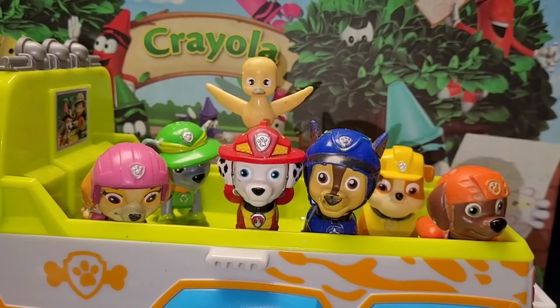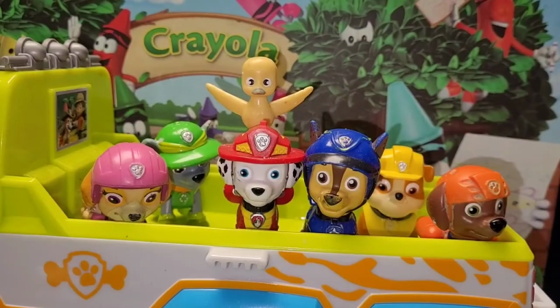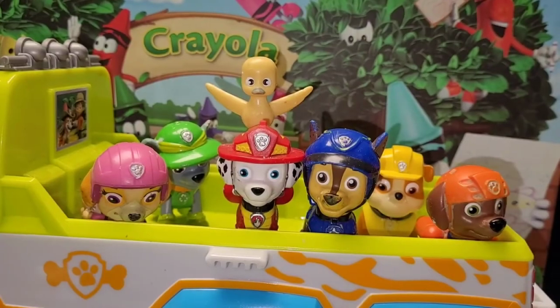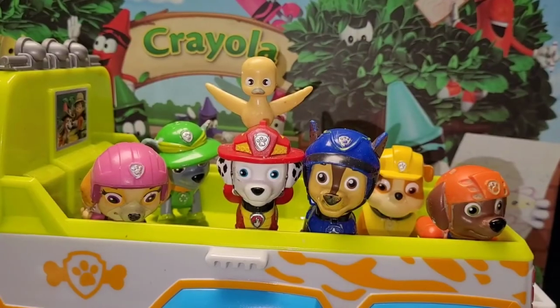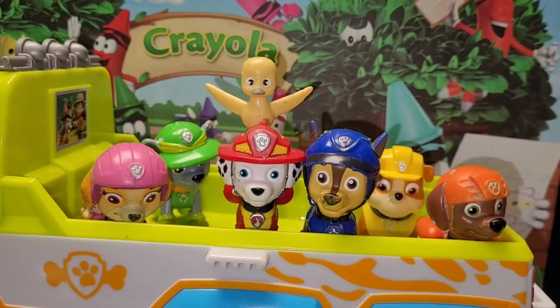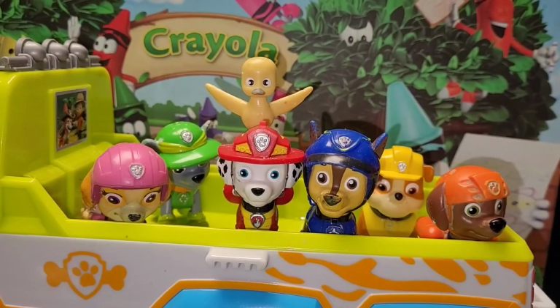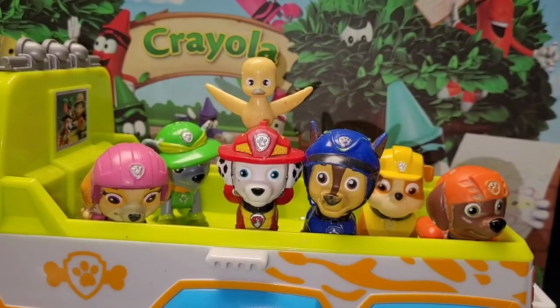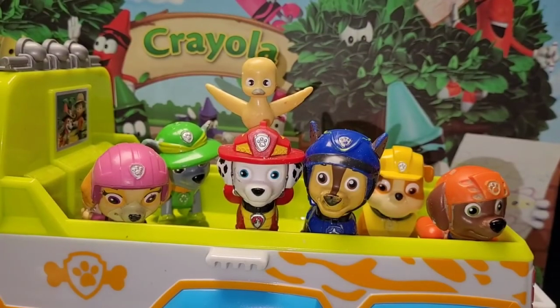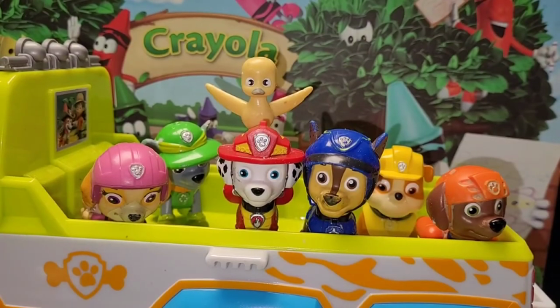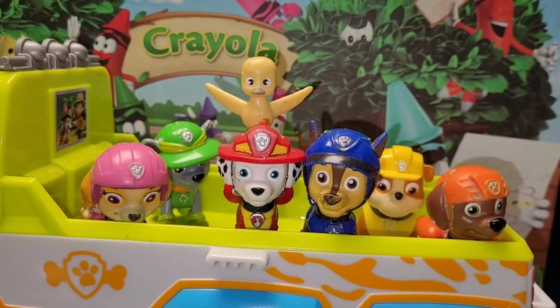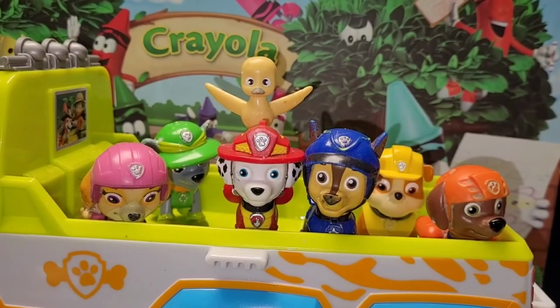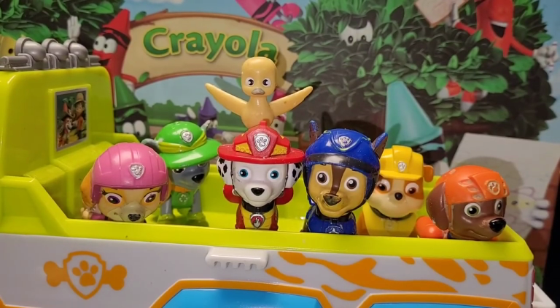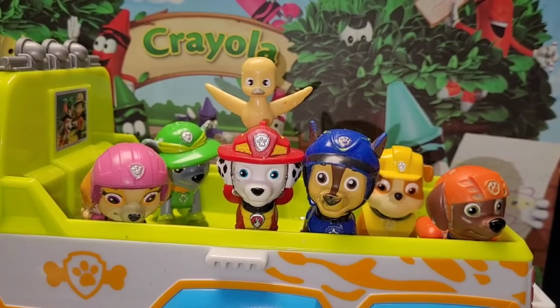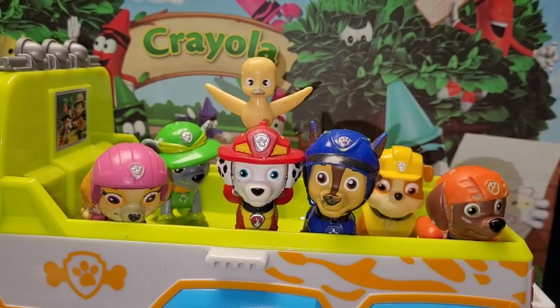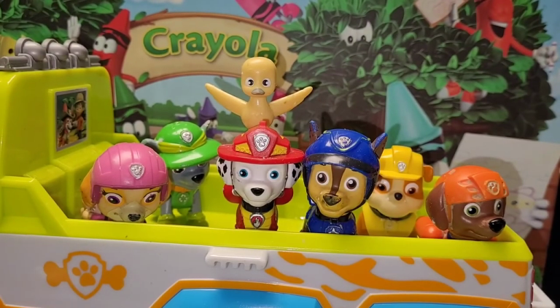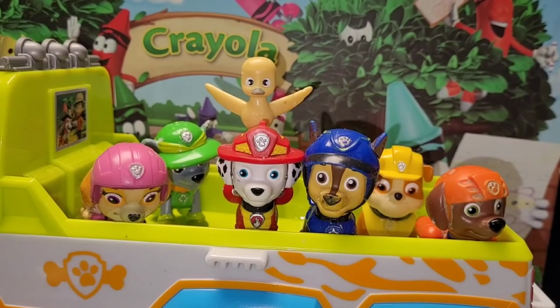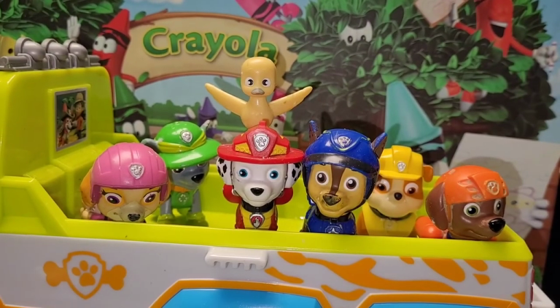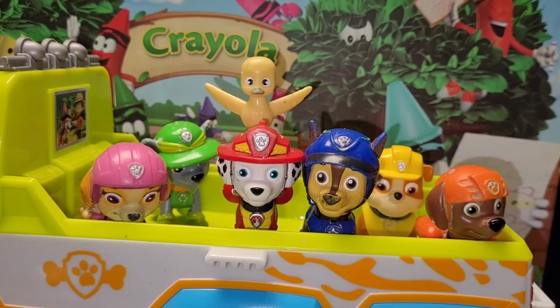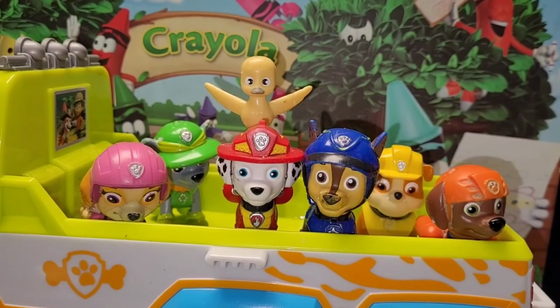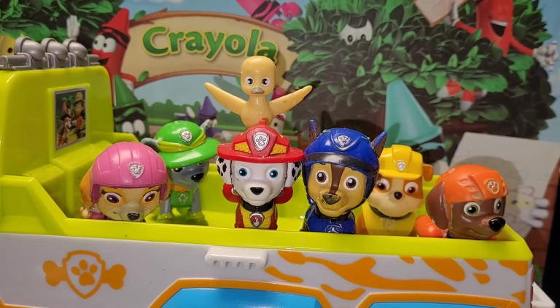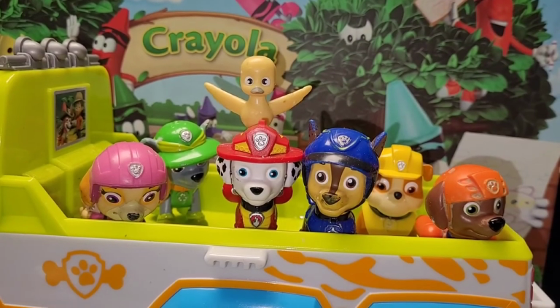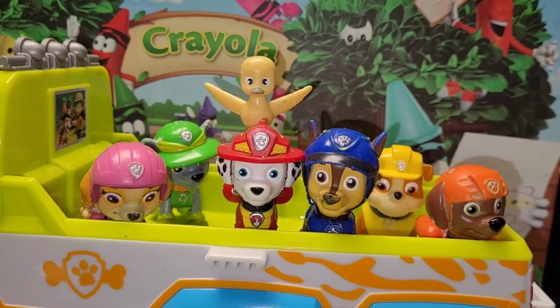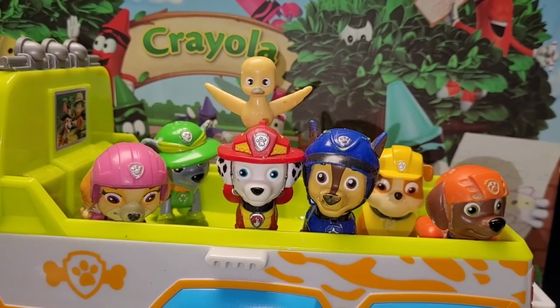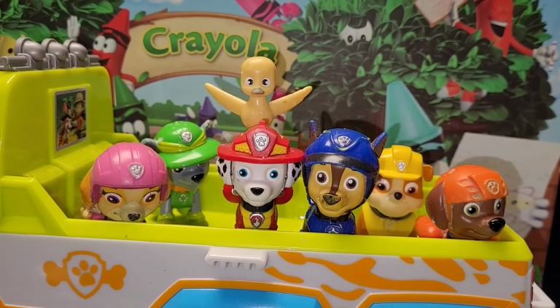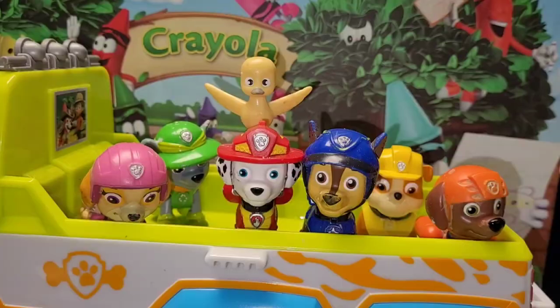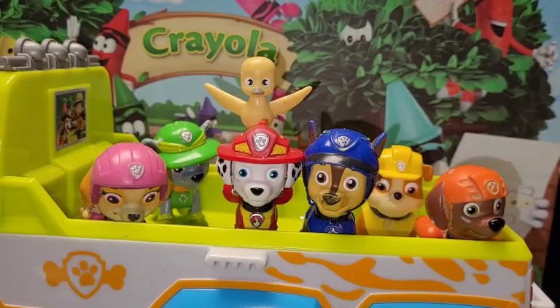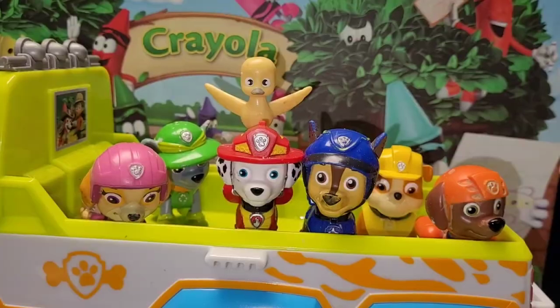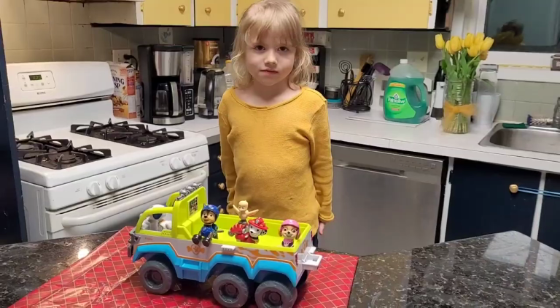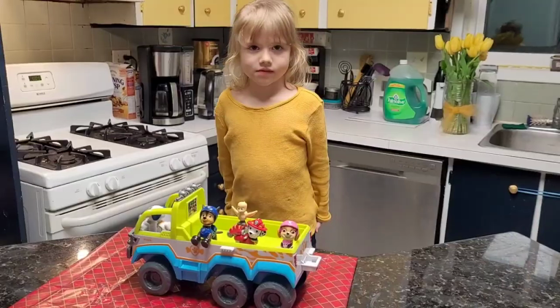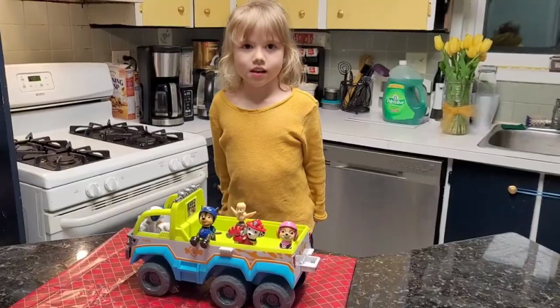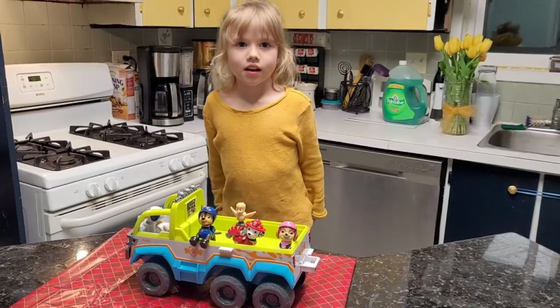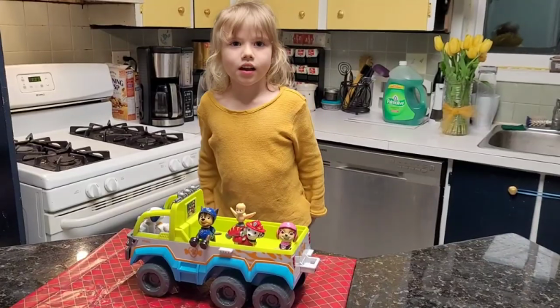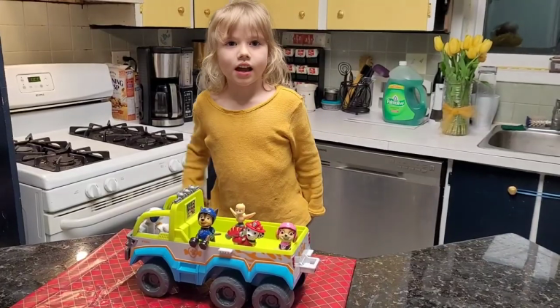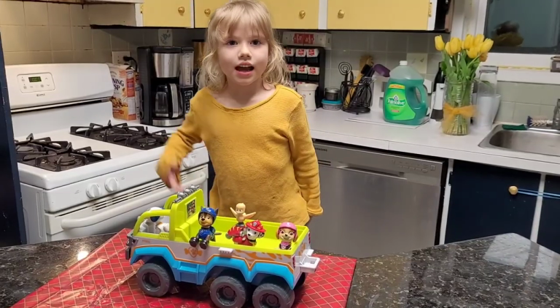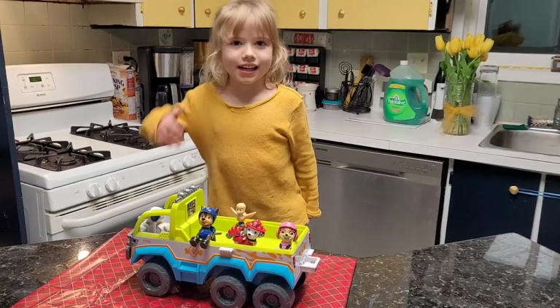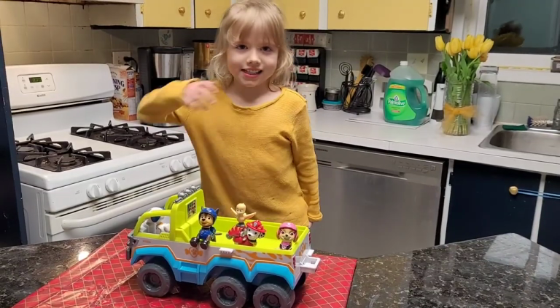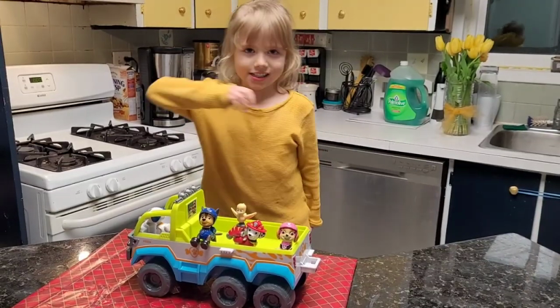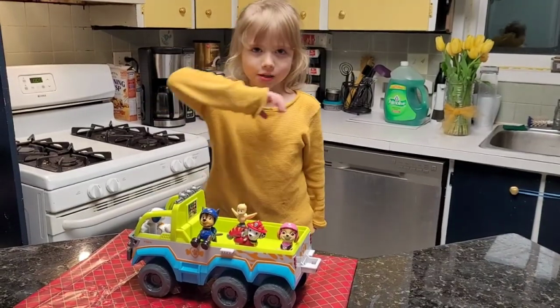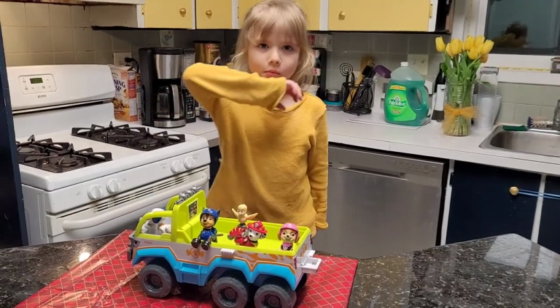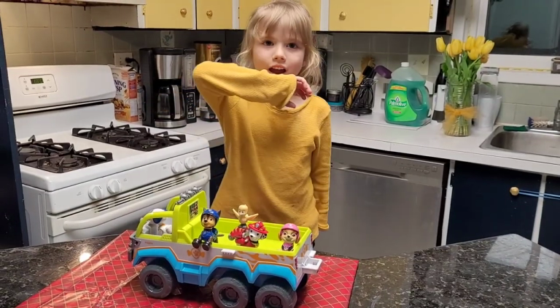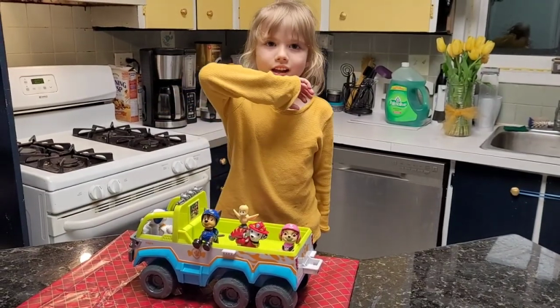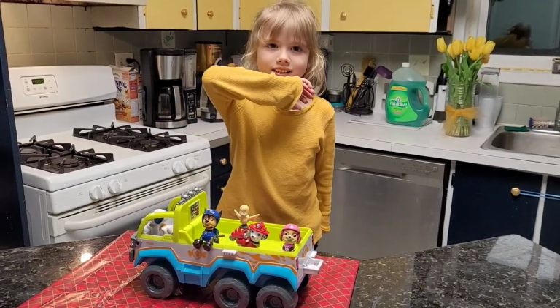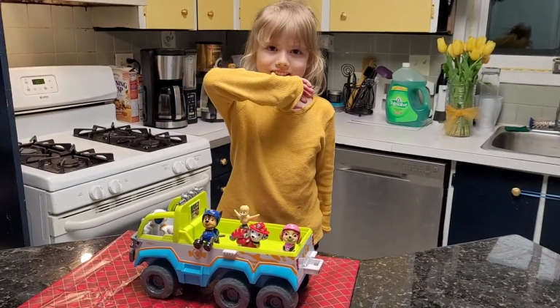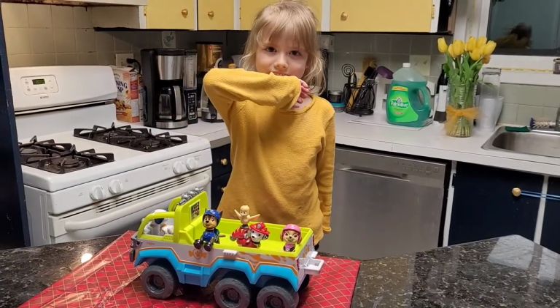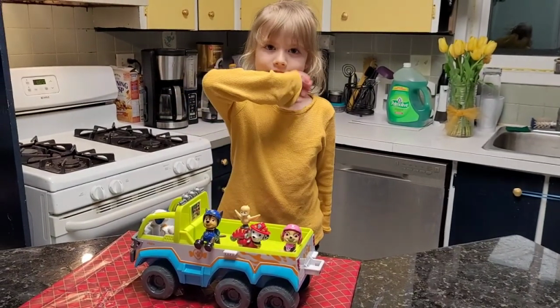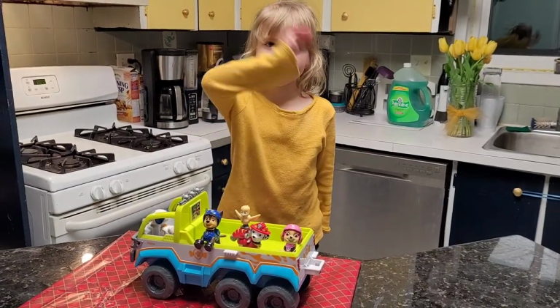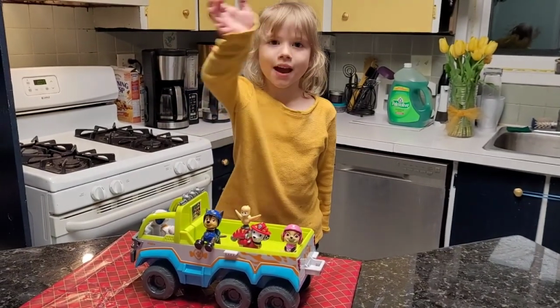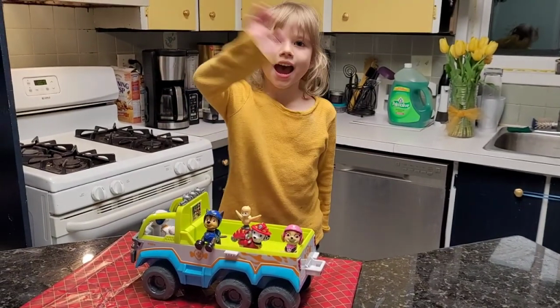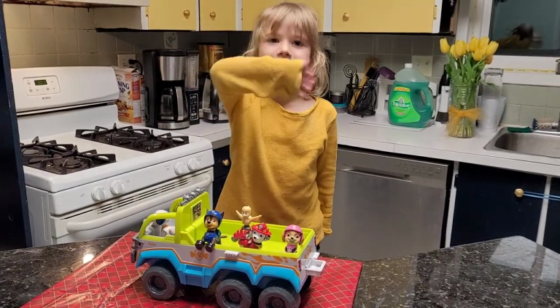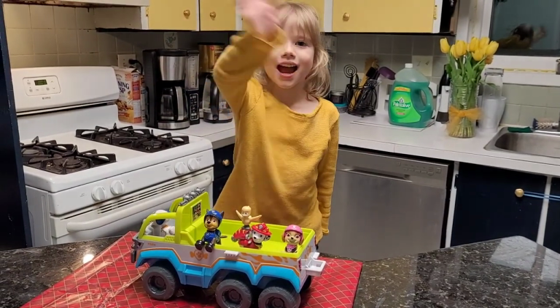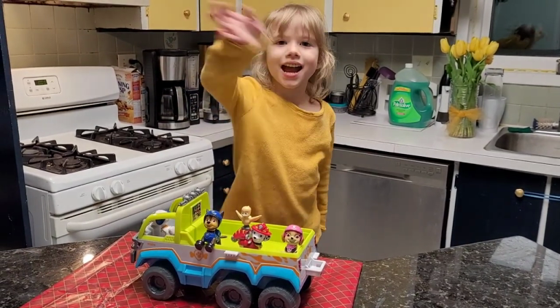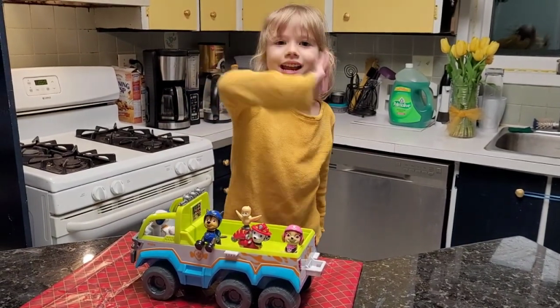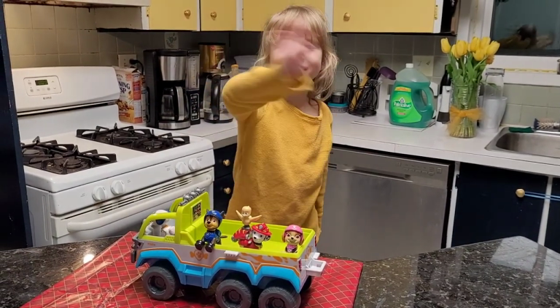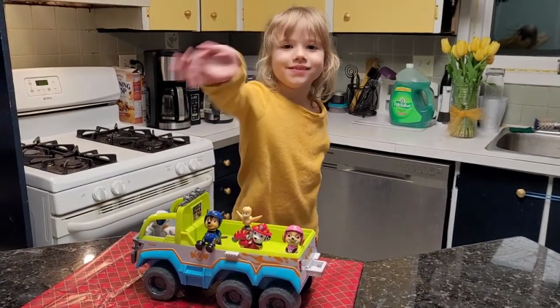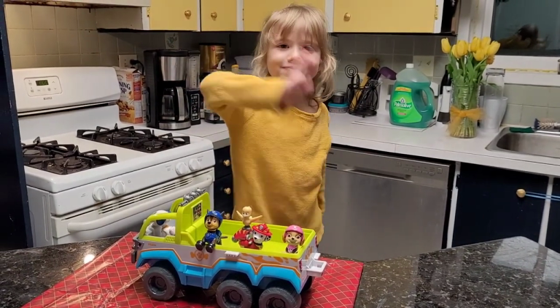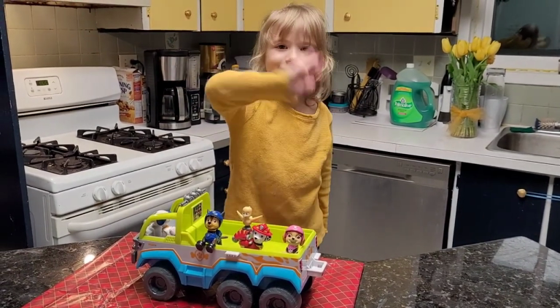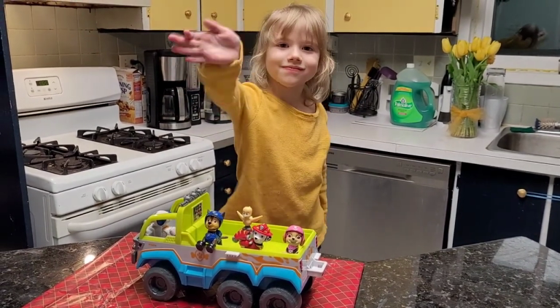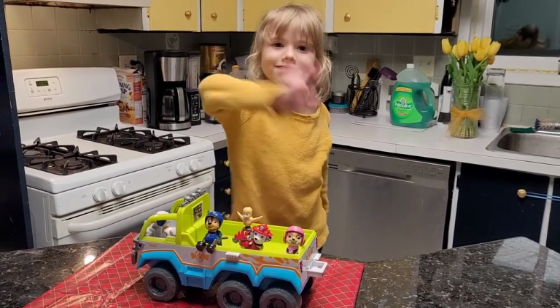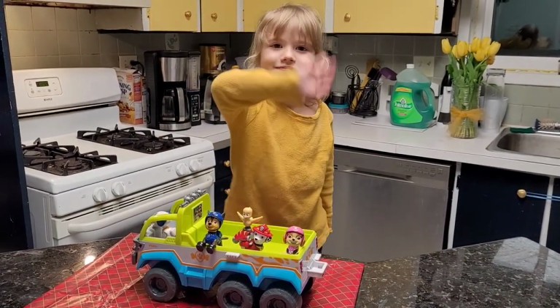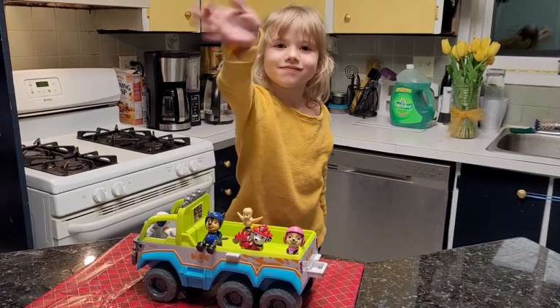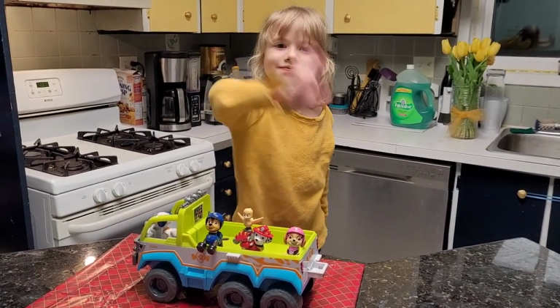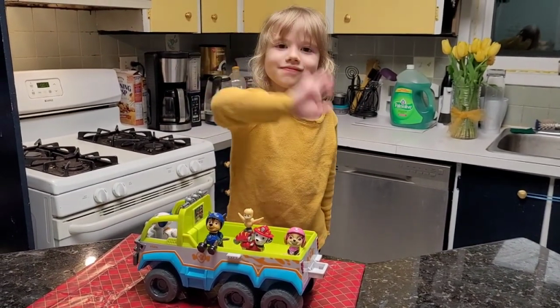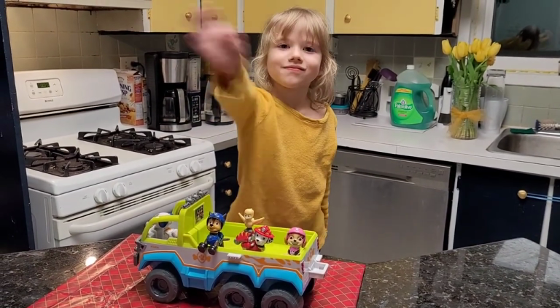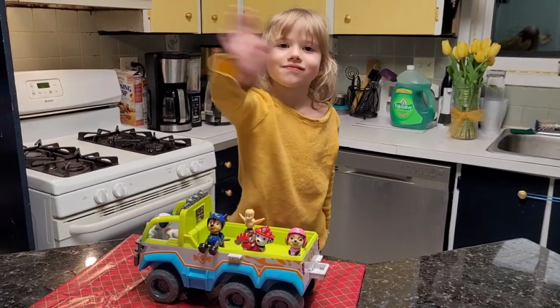Let's get you home, little buddy. Thanks for watching! Bye!